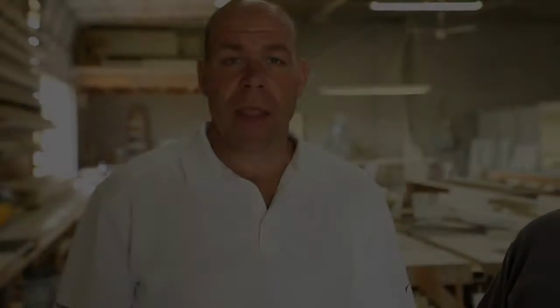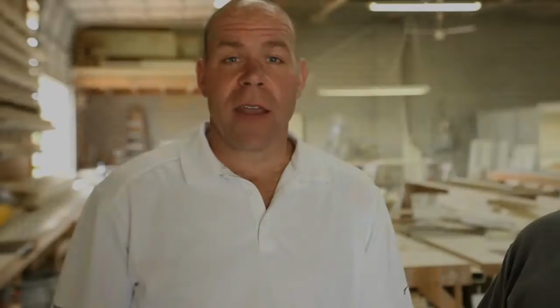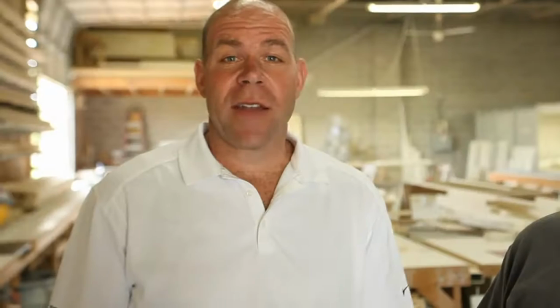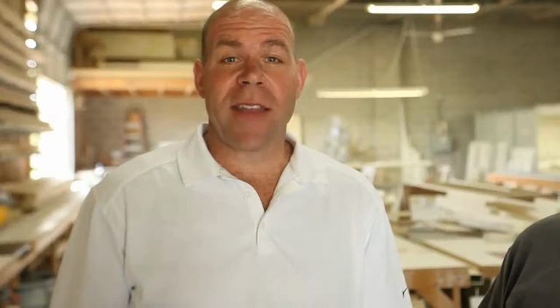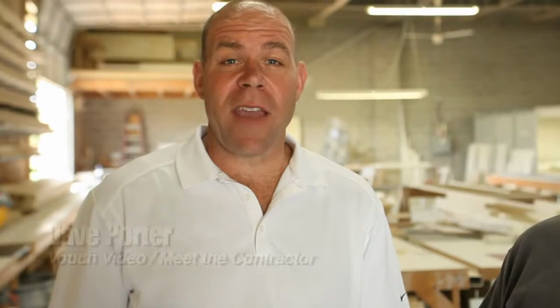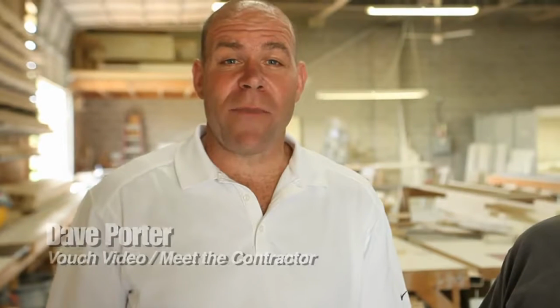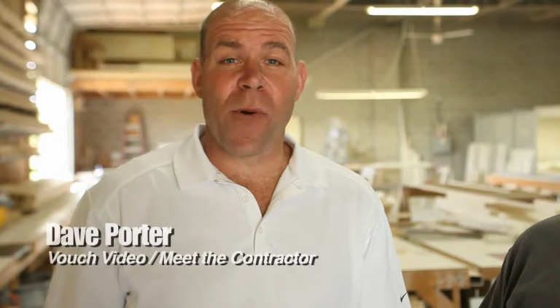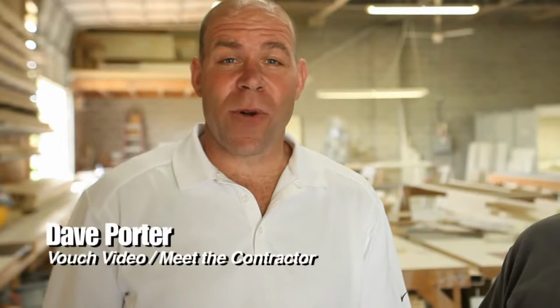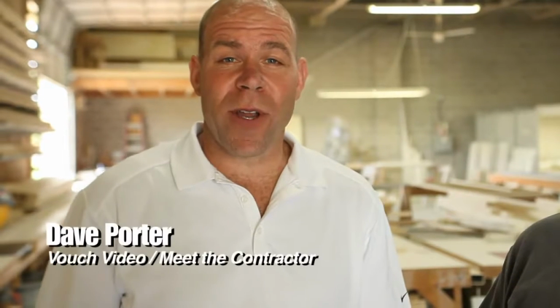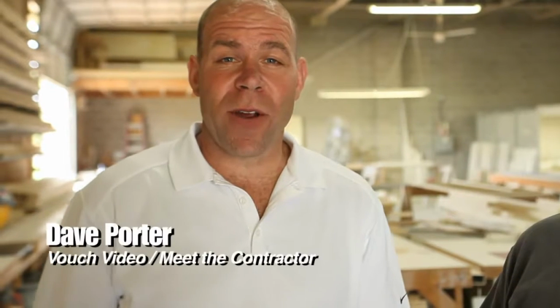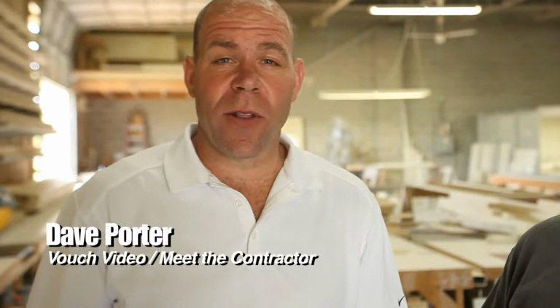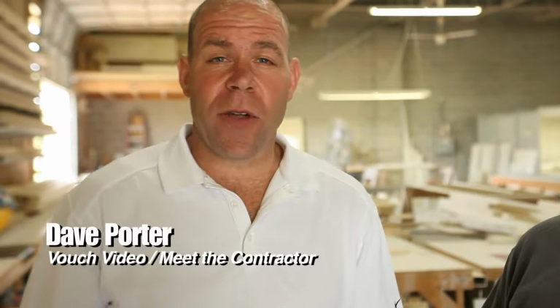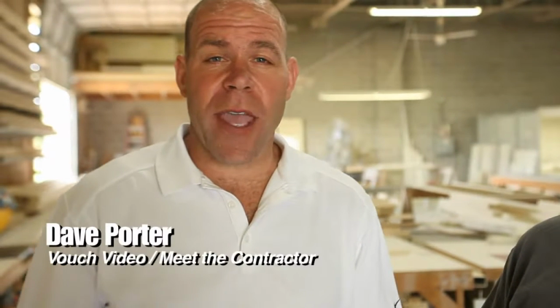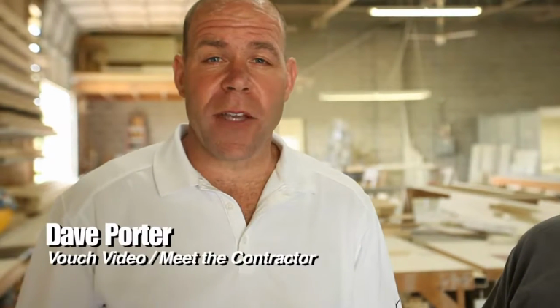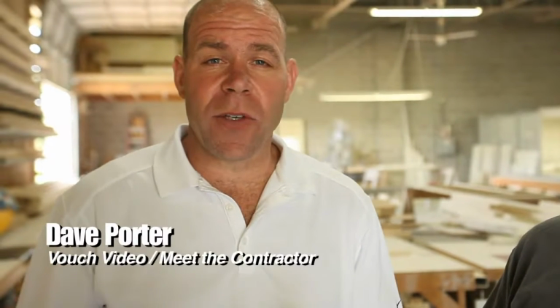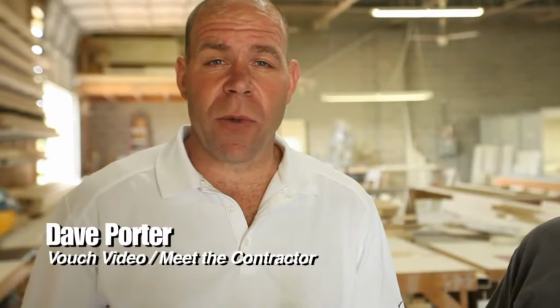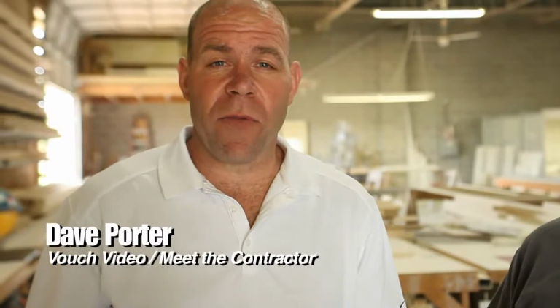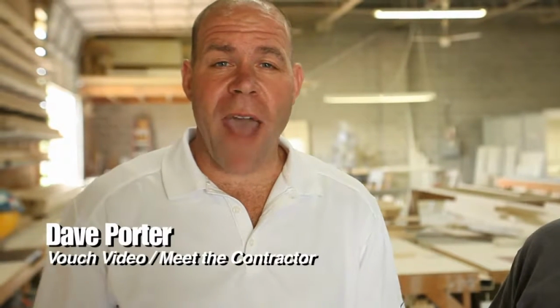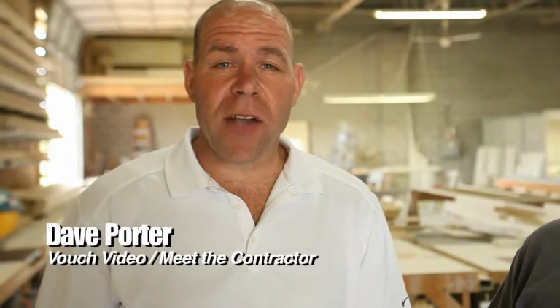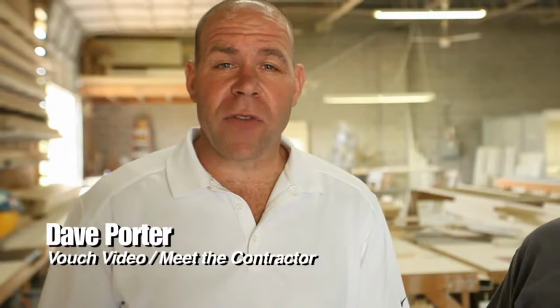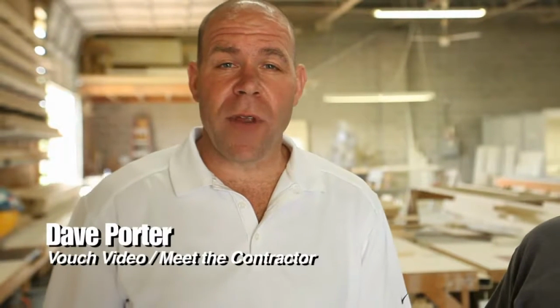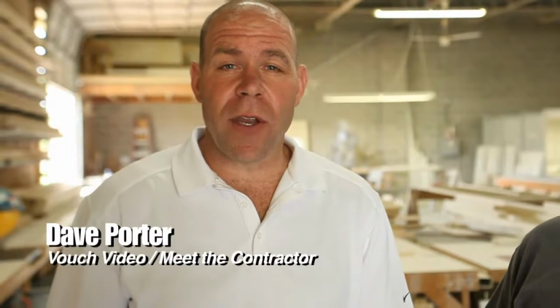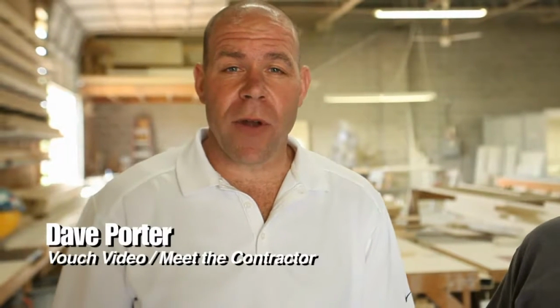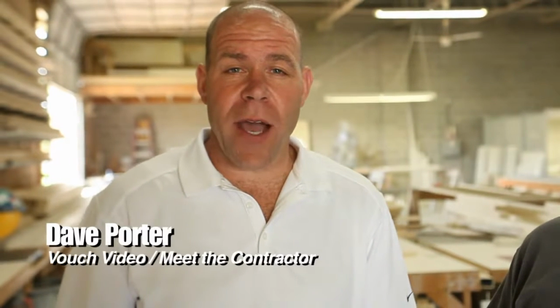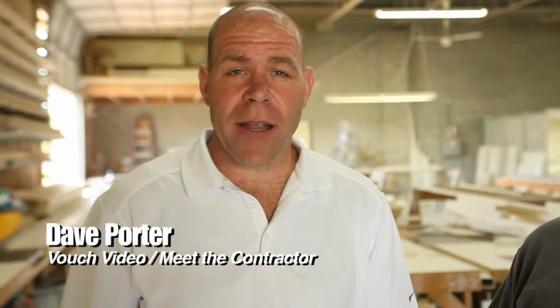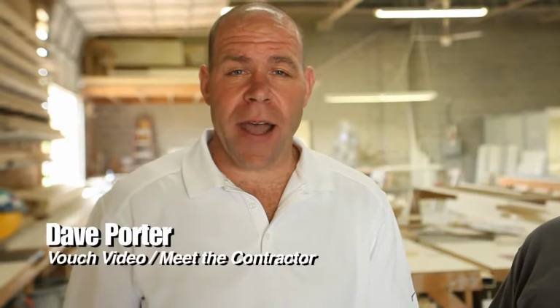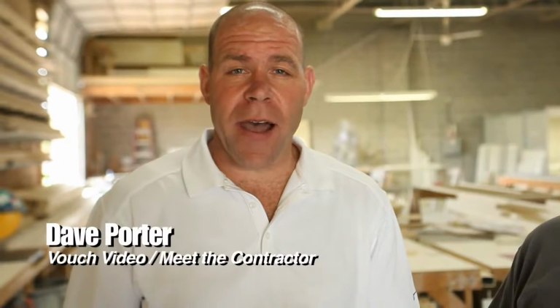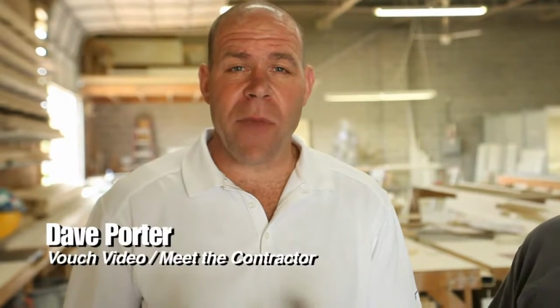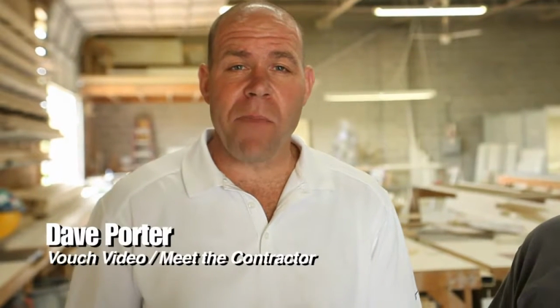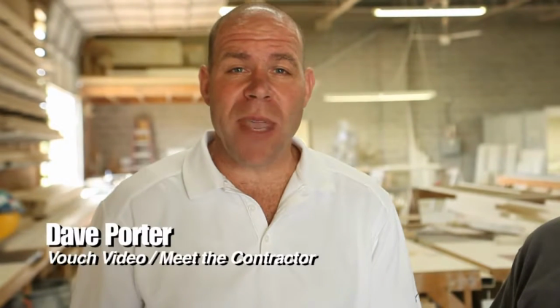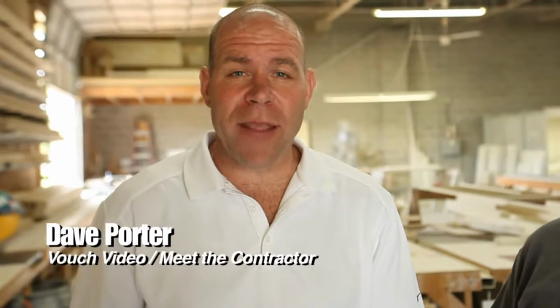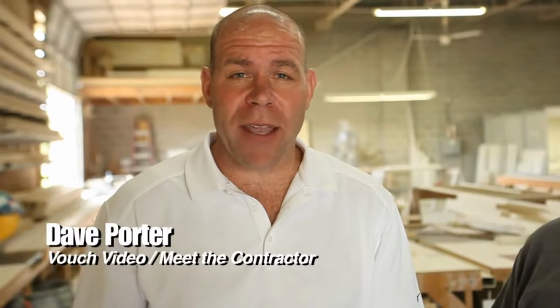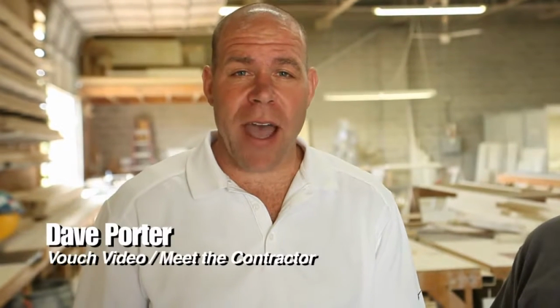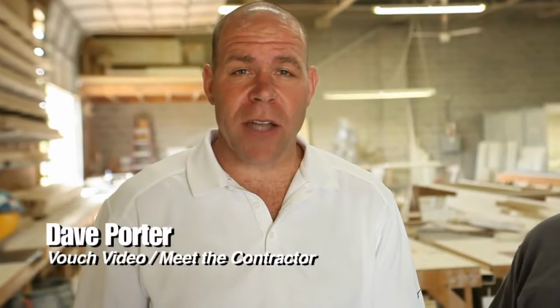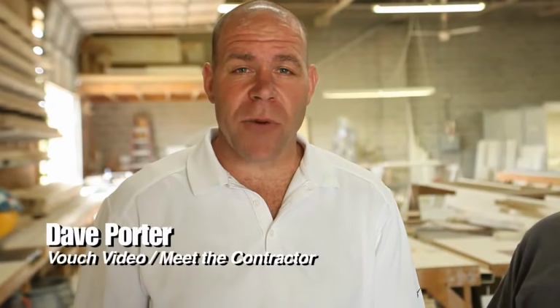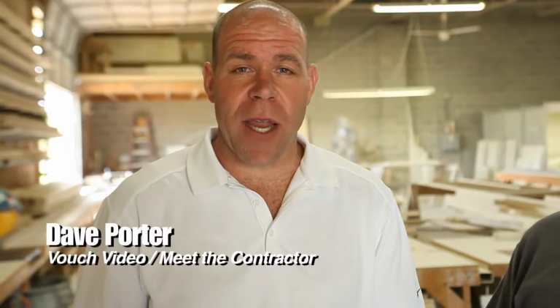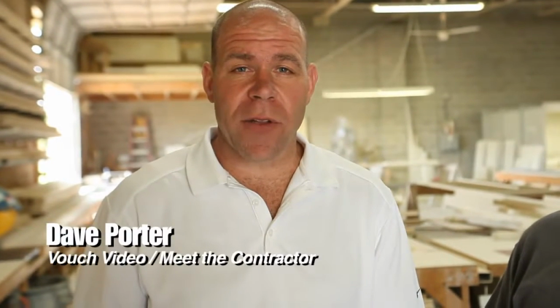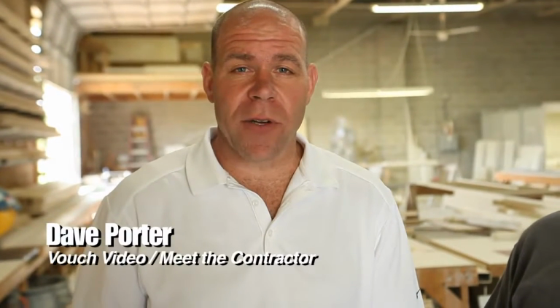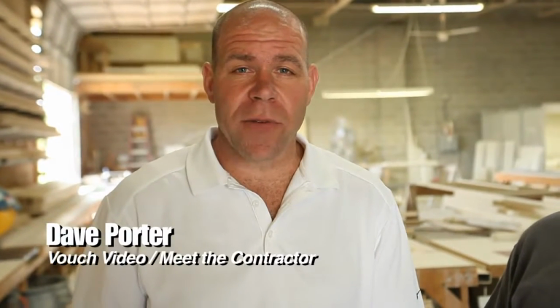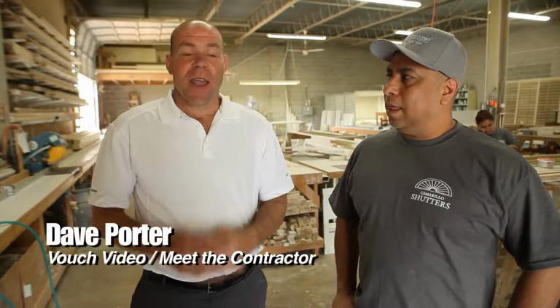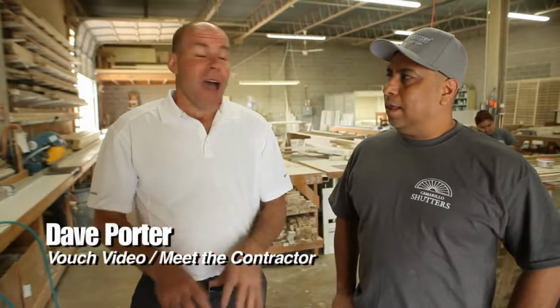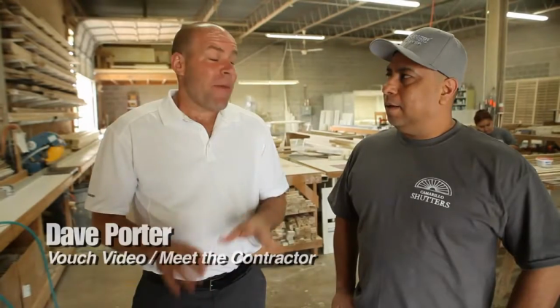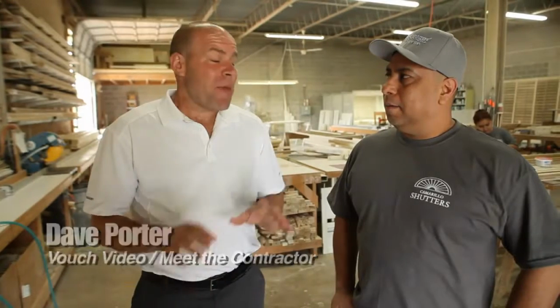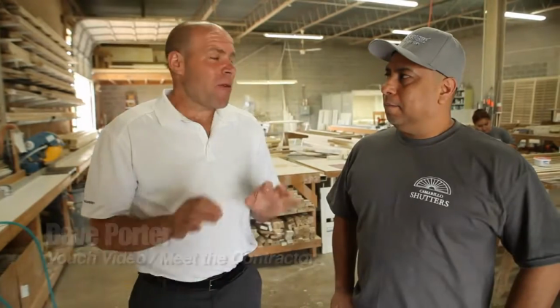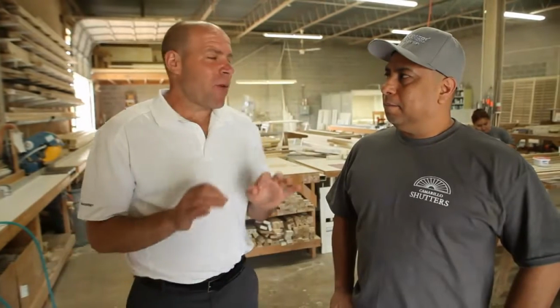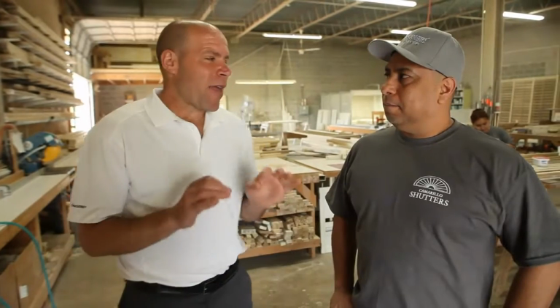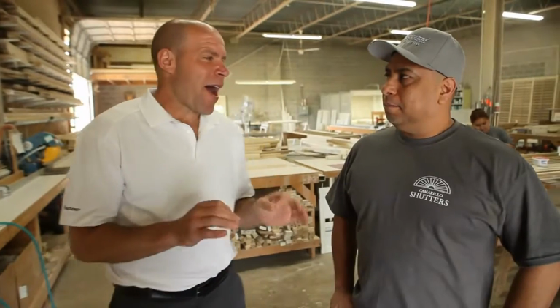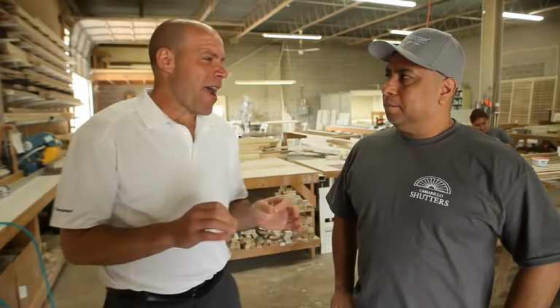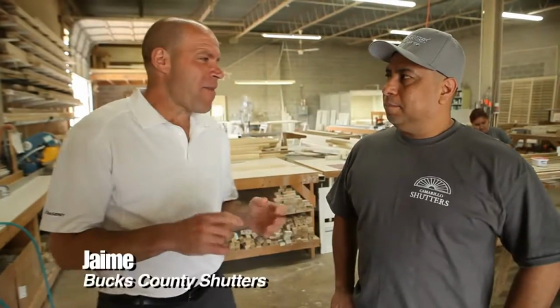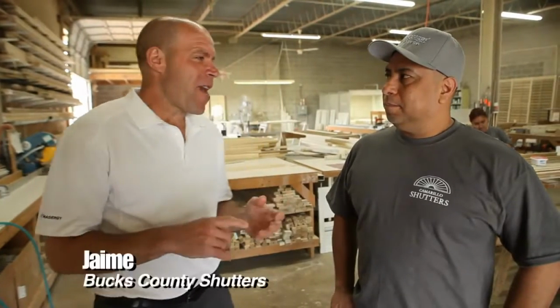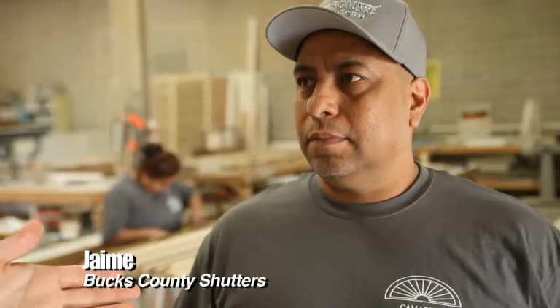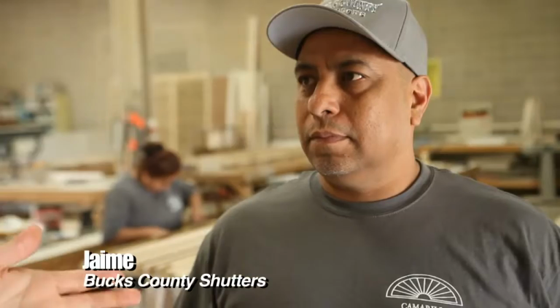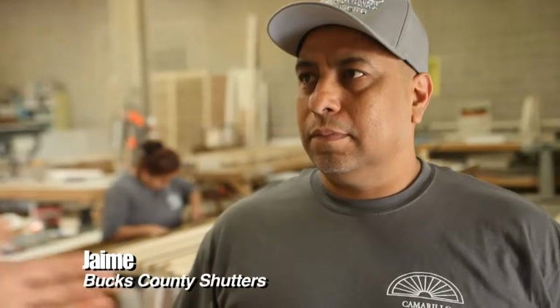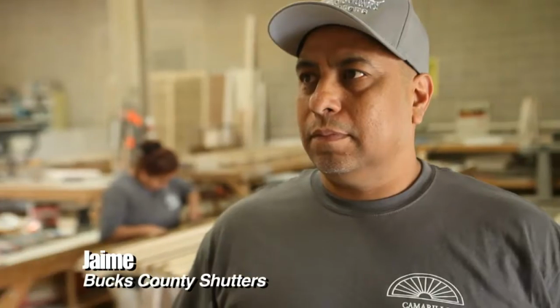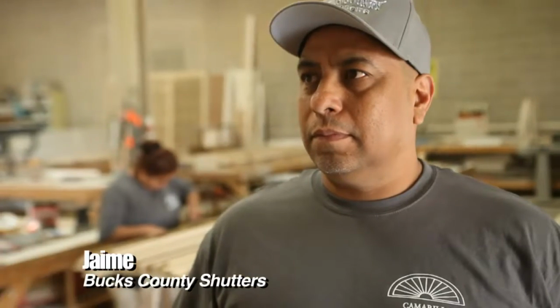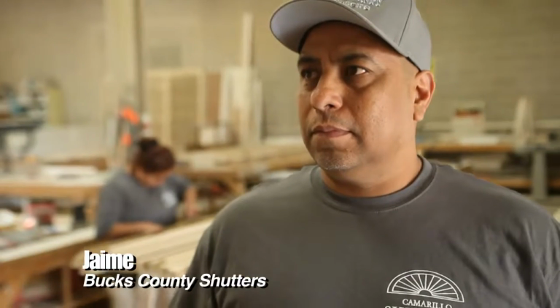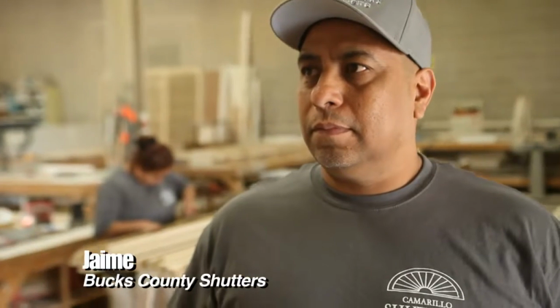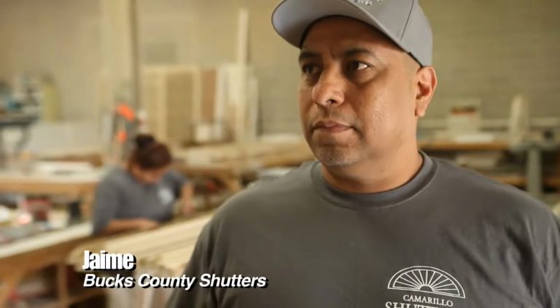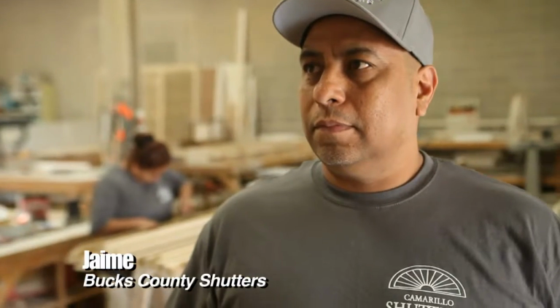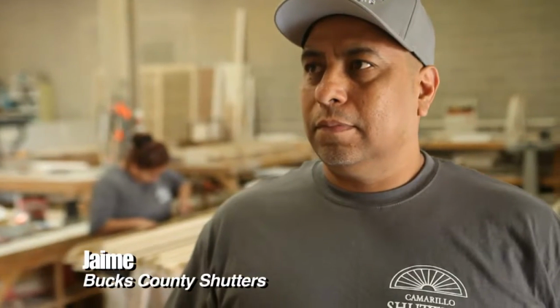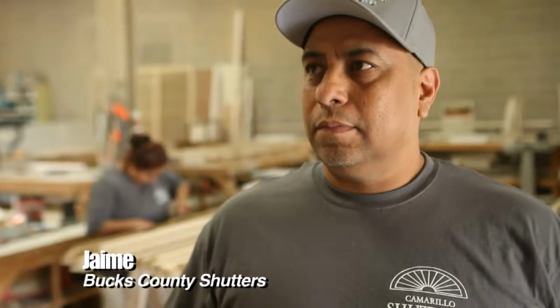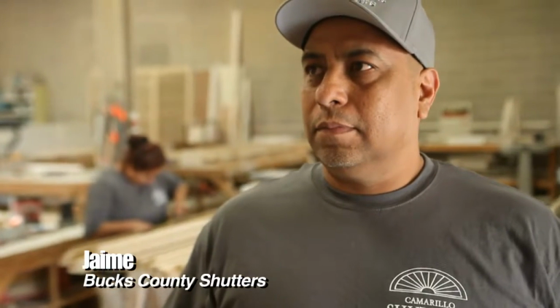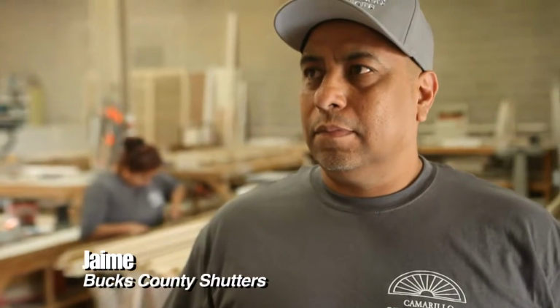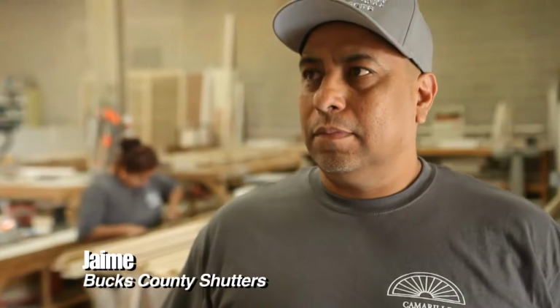Dave Porter here on location with VouchVideo.com and Meet the Contractor. I'm here with Jaime from Bucks County Shutters.